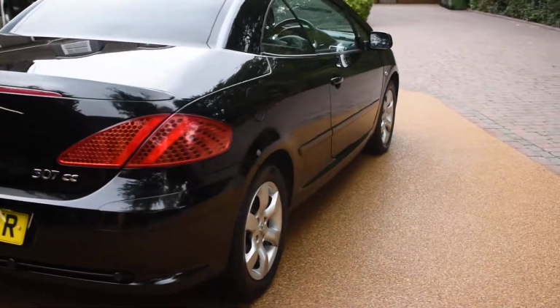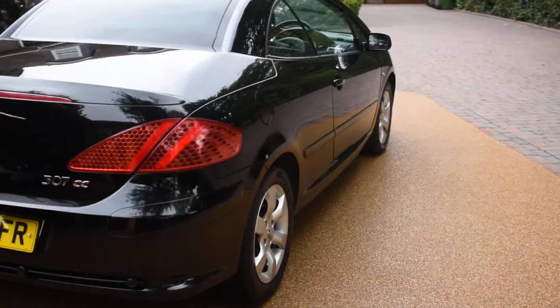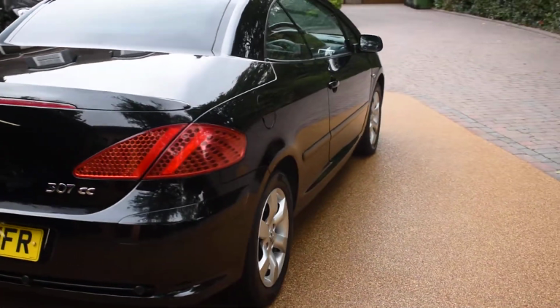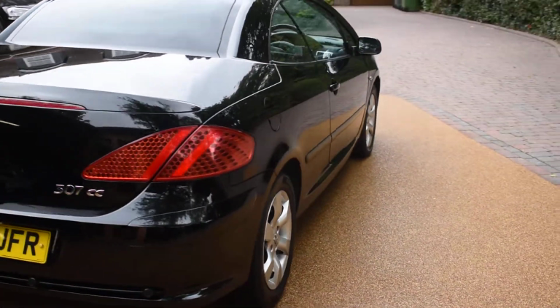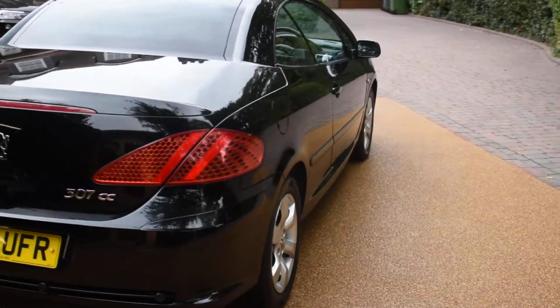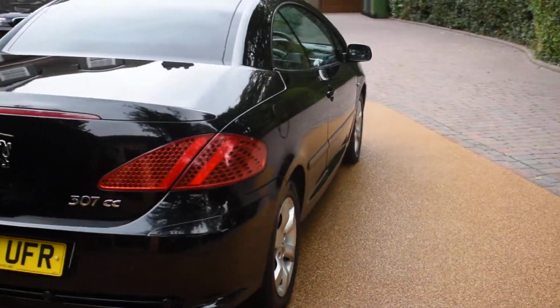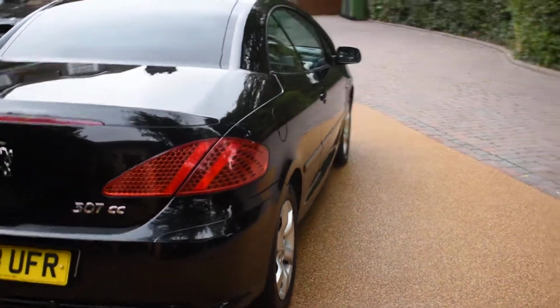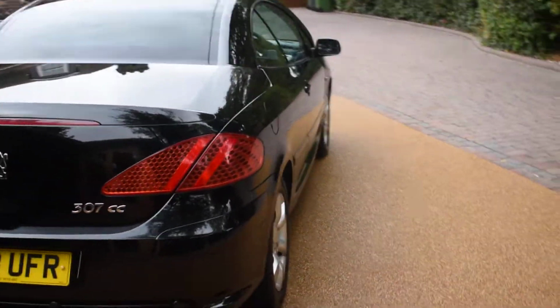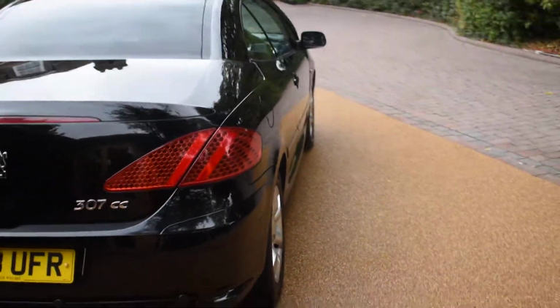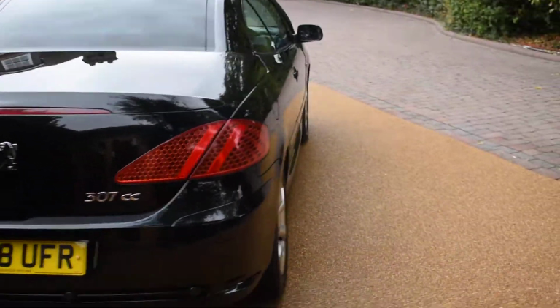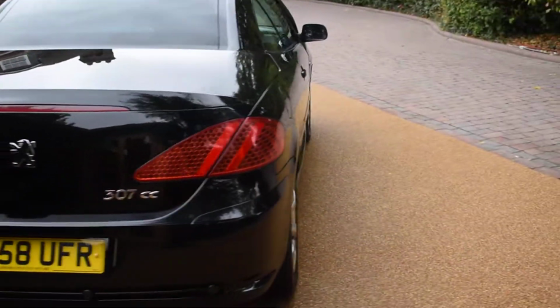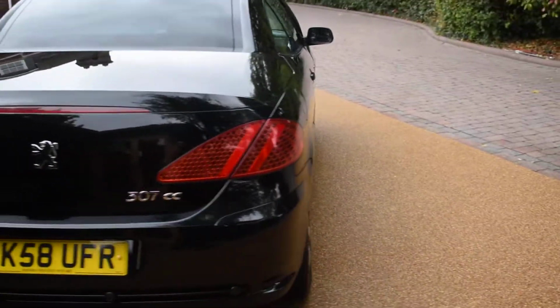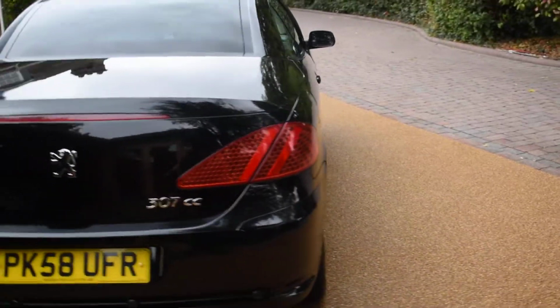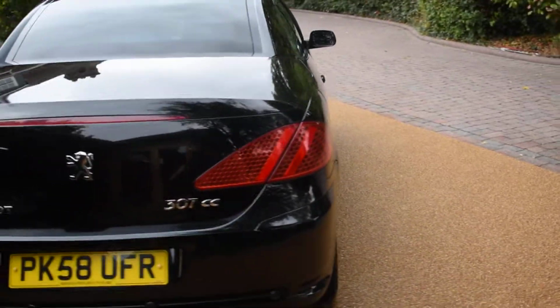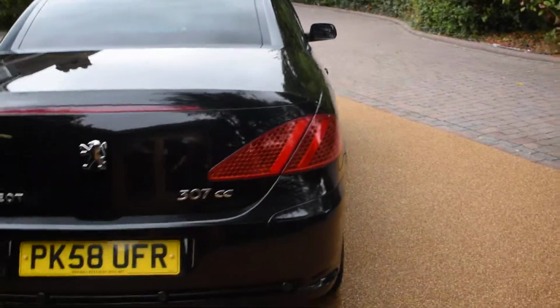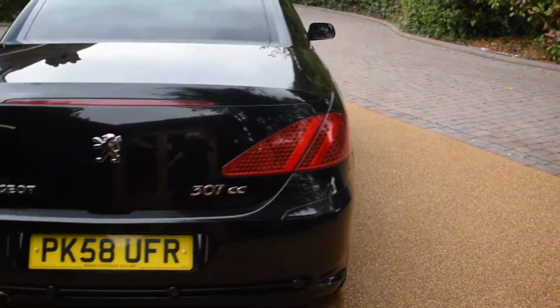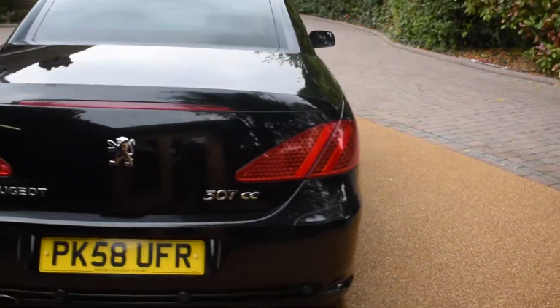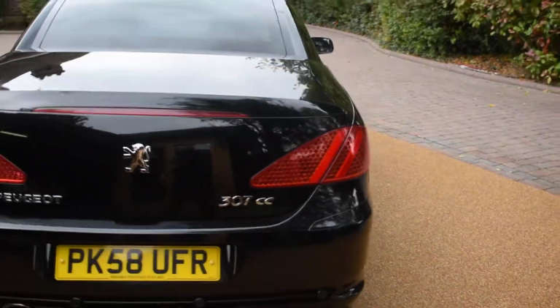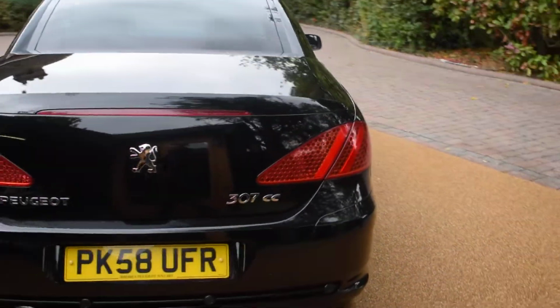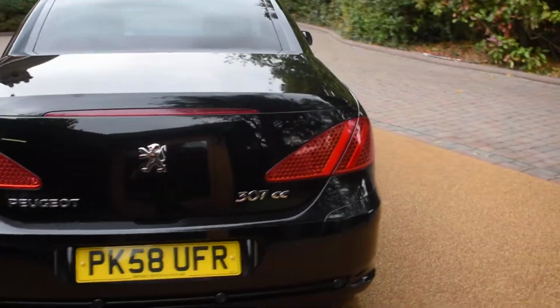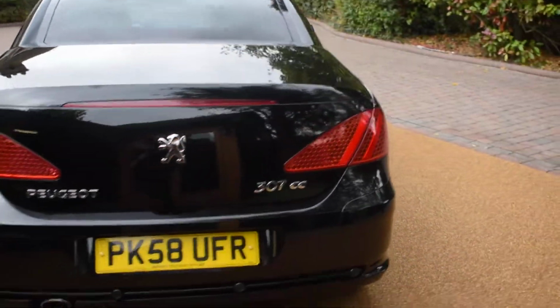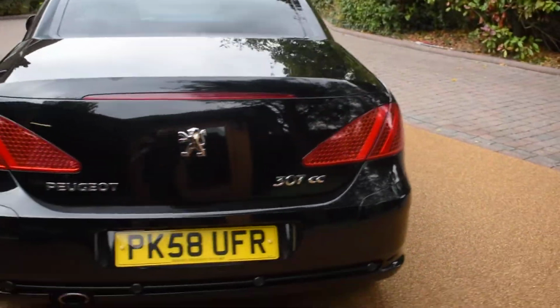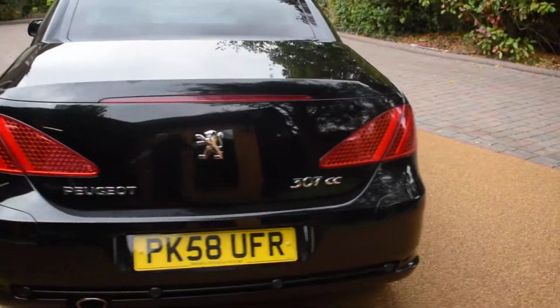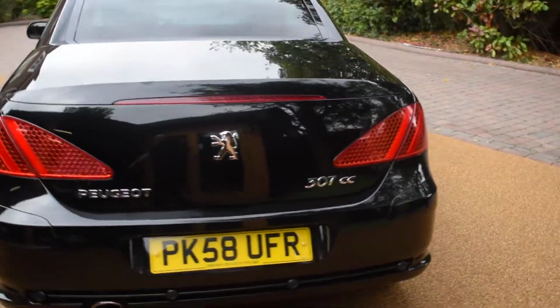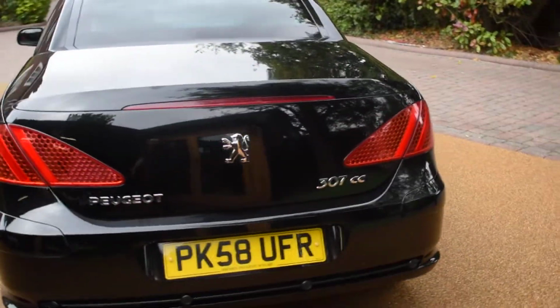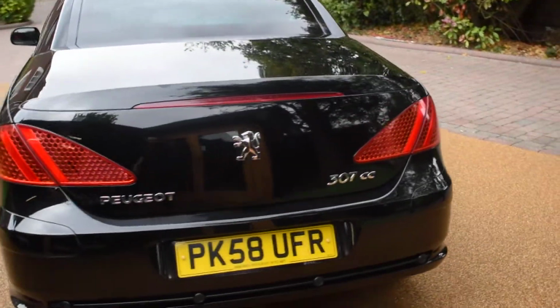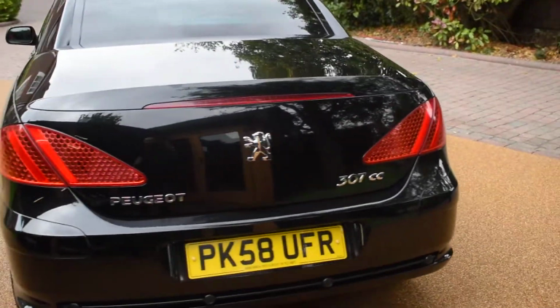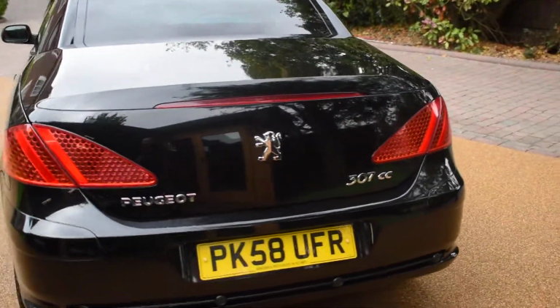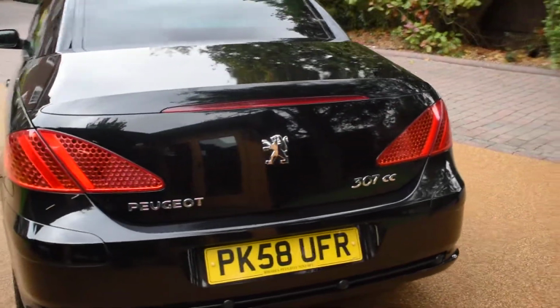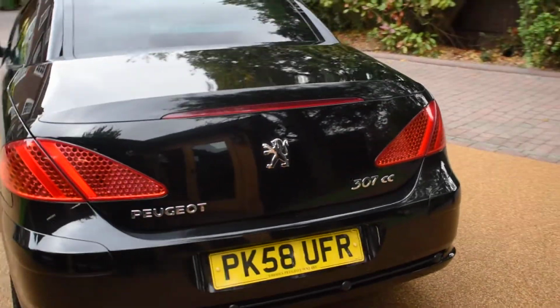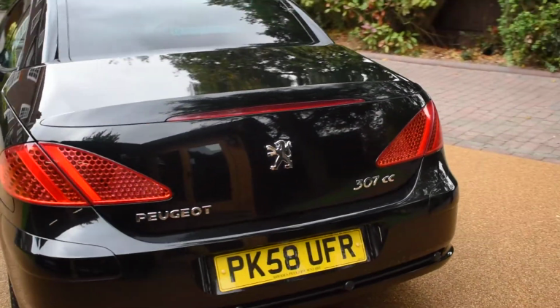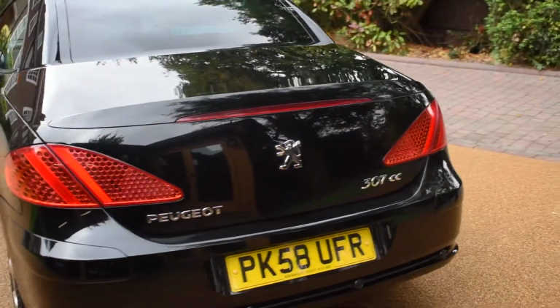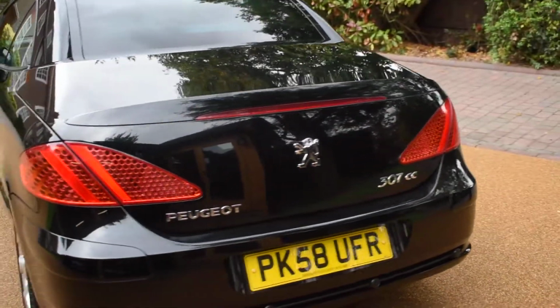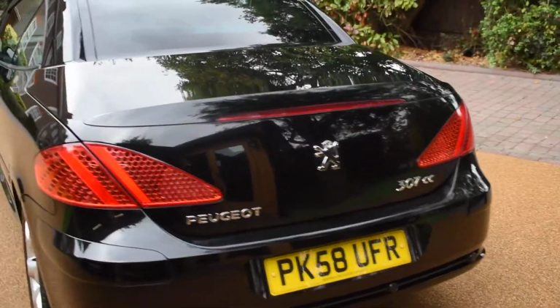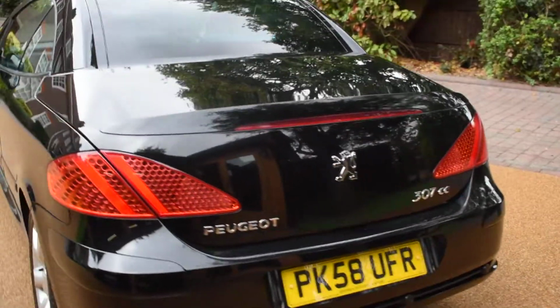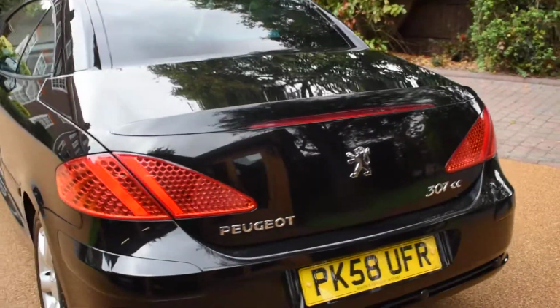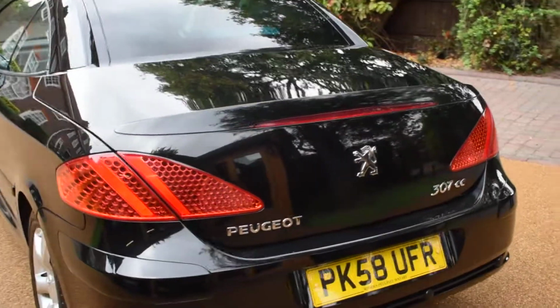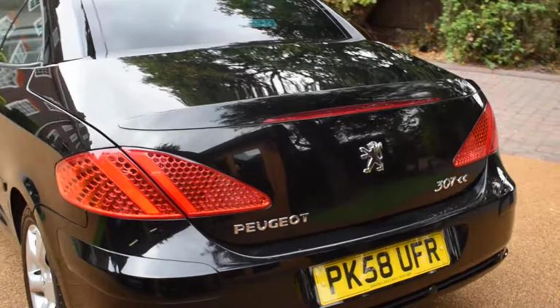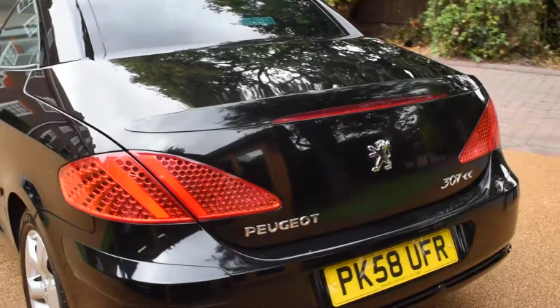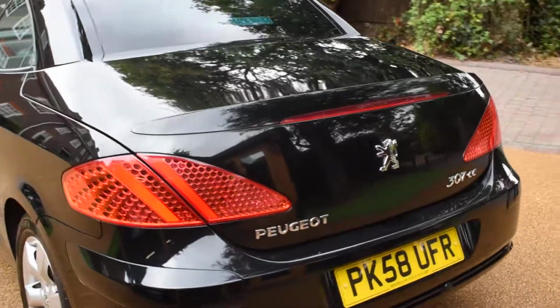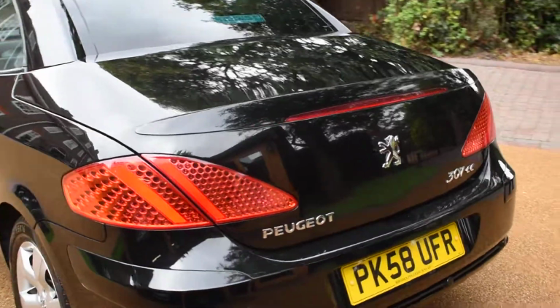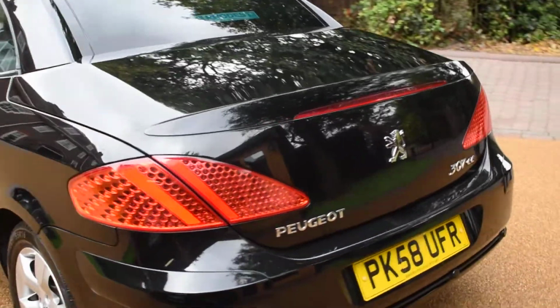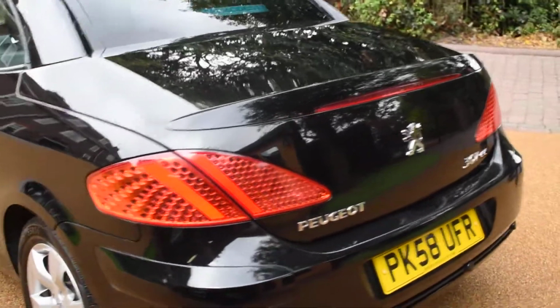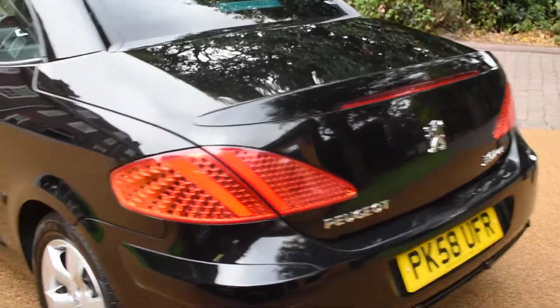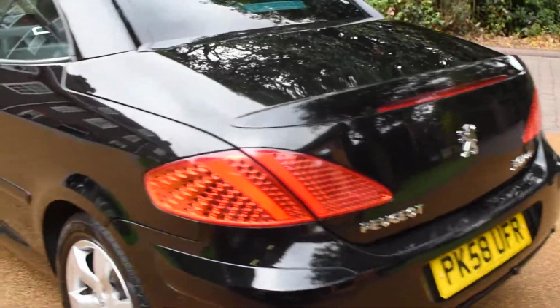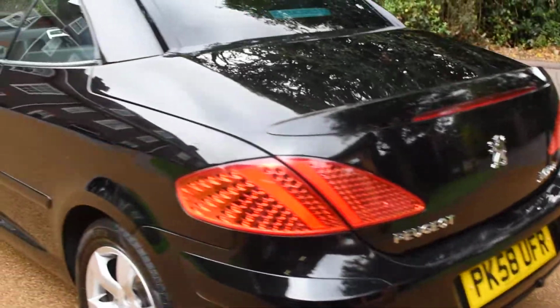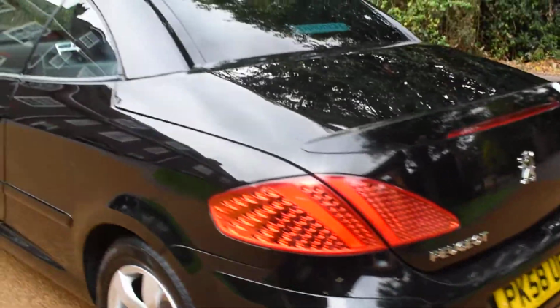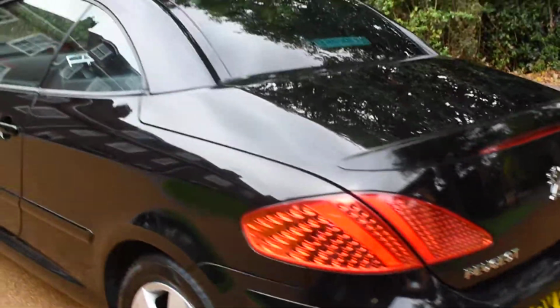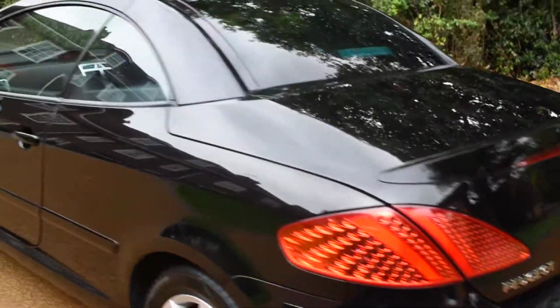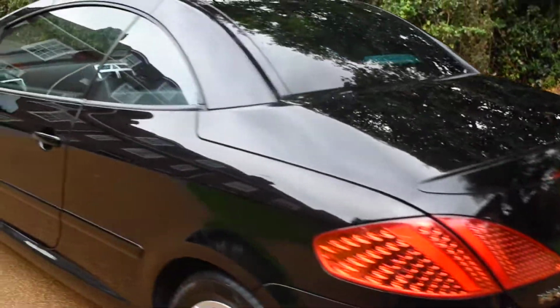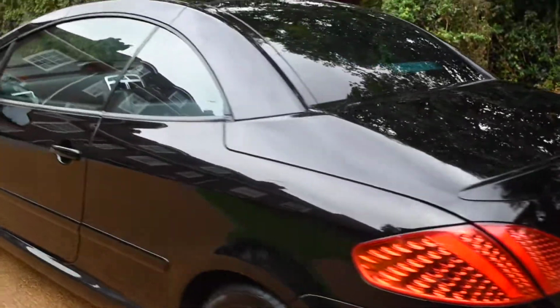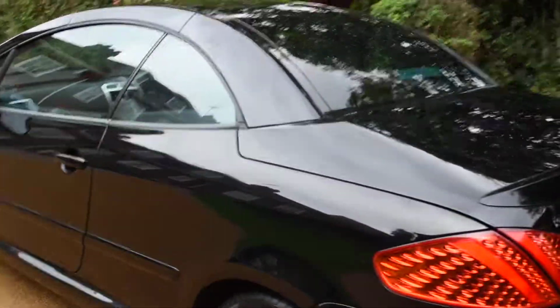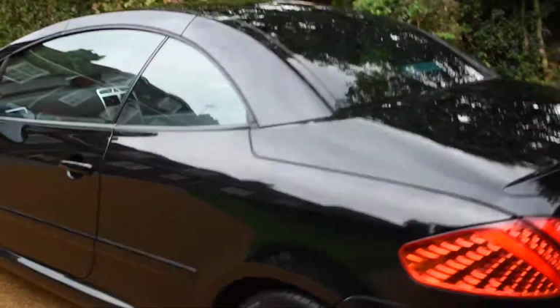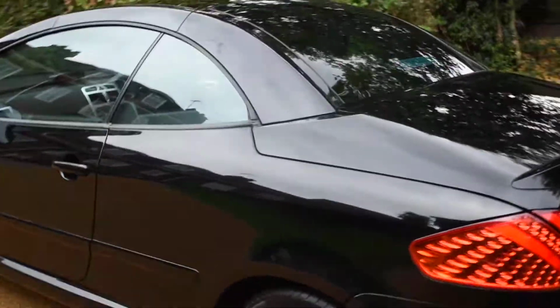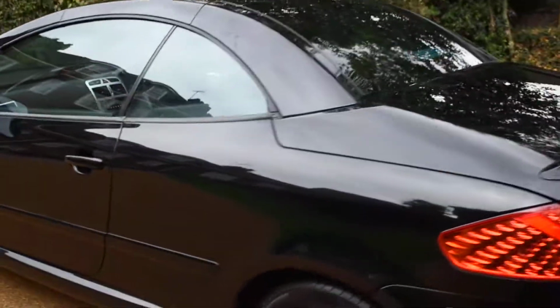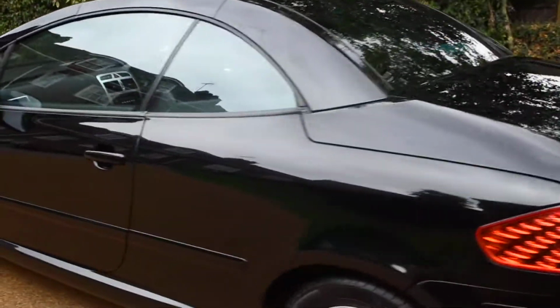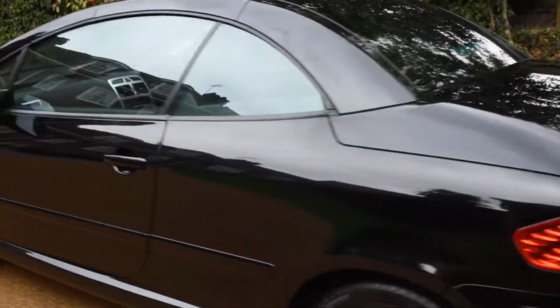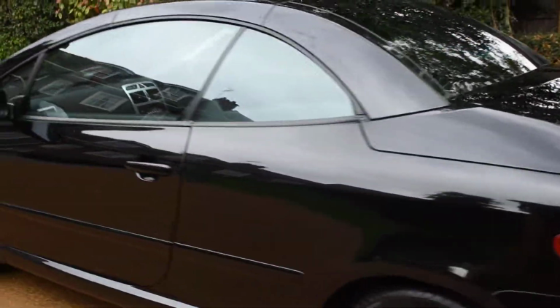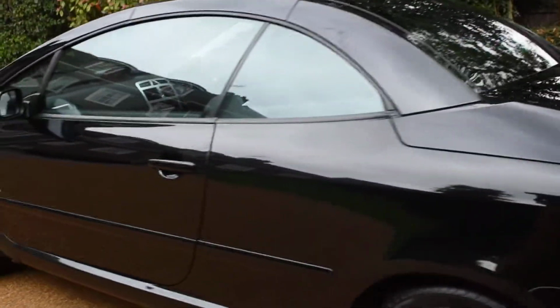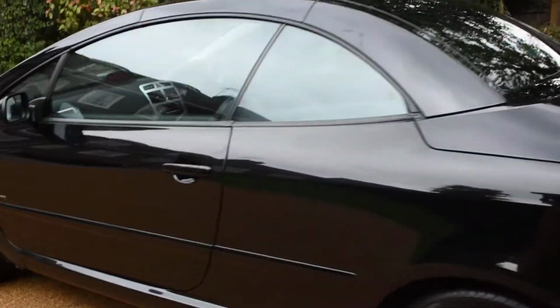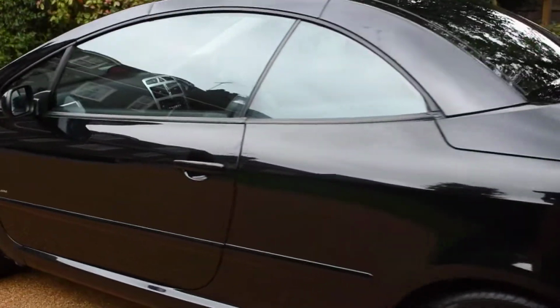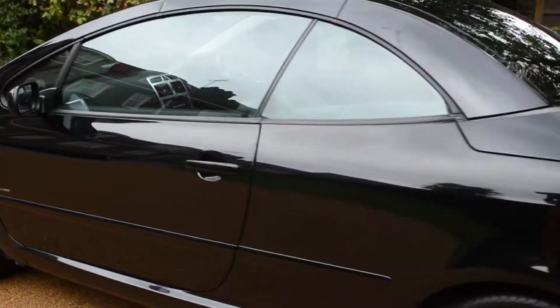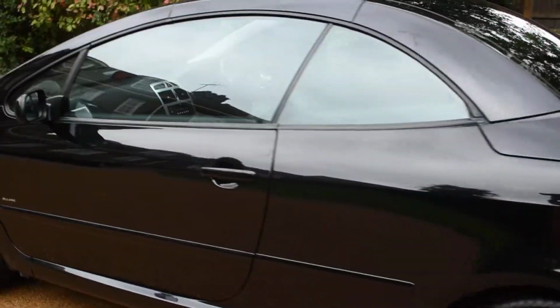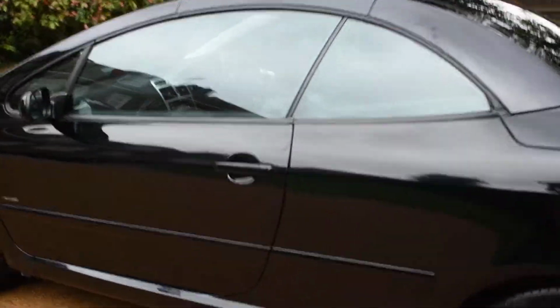It's in onyx black metallic and it's got Salsa leather trim, and being the 1.6 engine it's a low insurance group too.